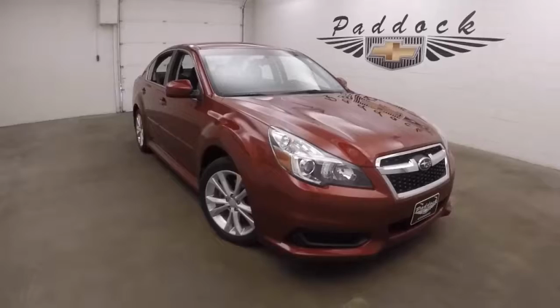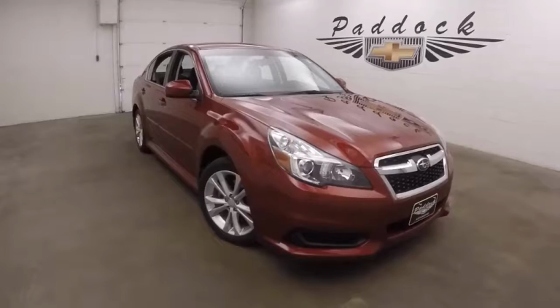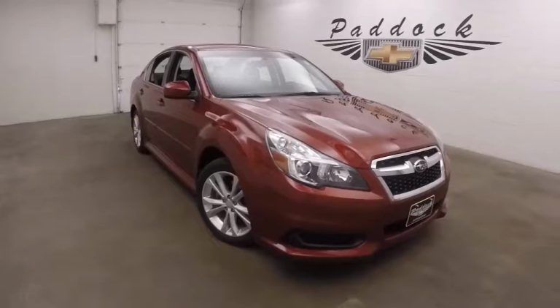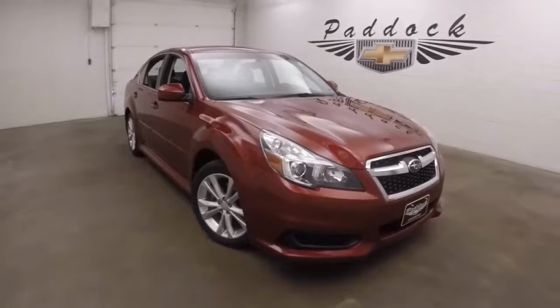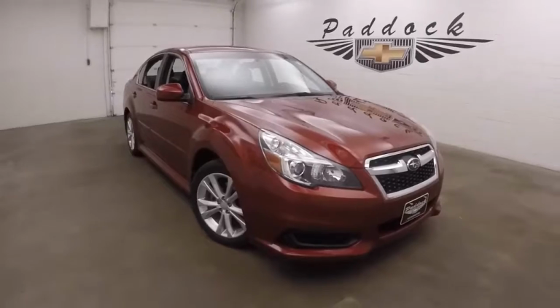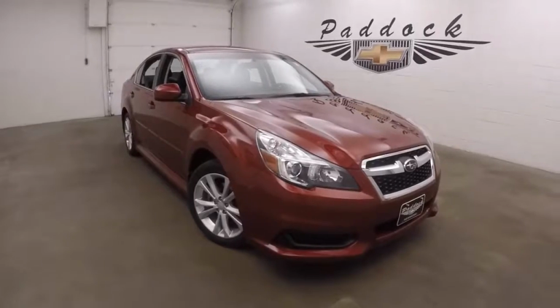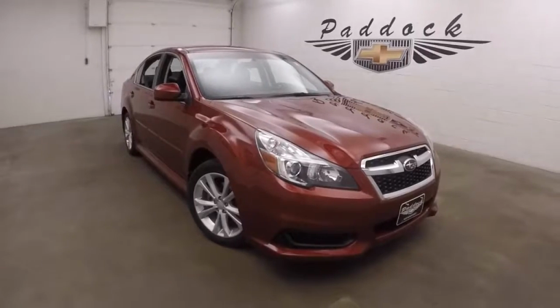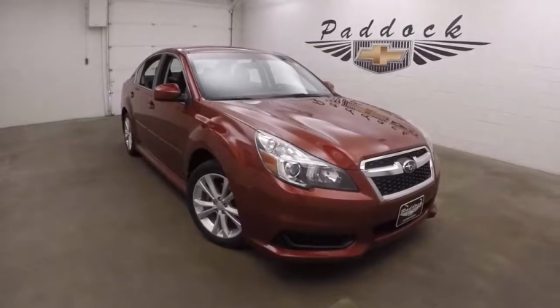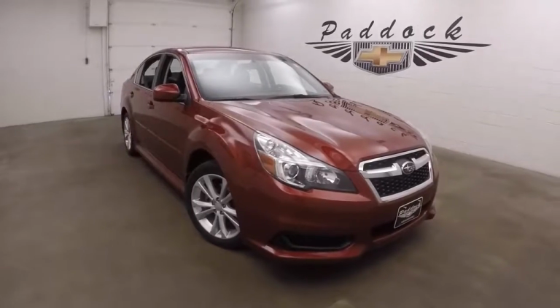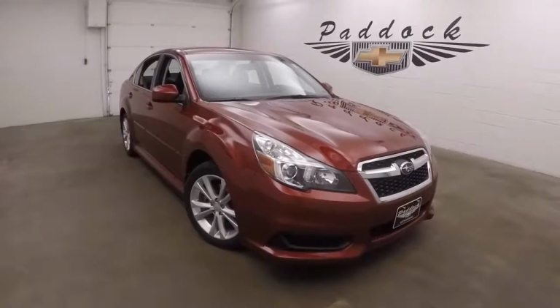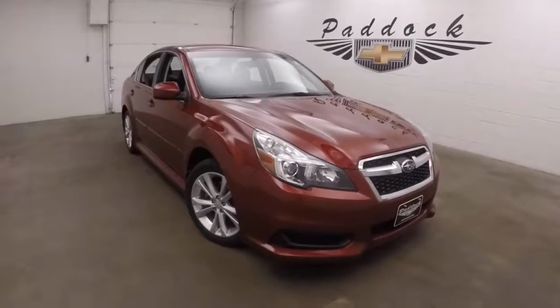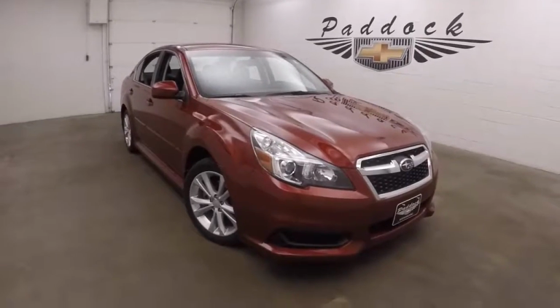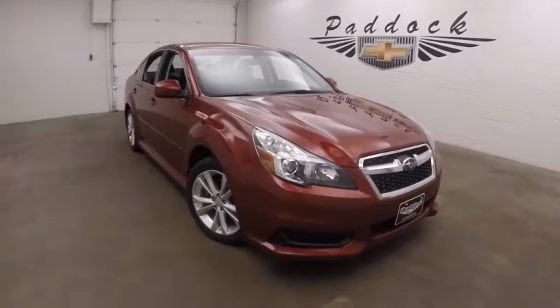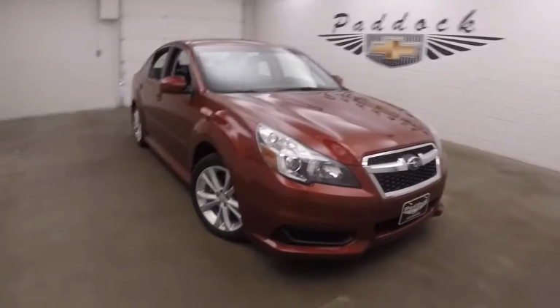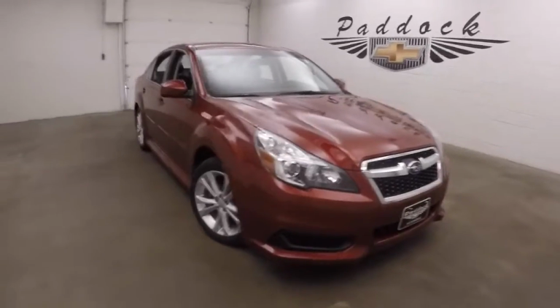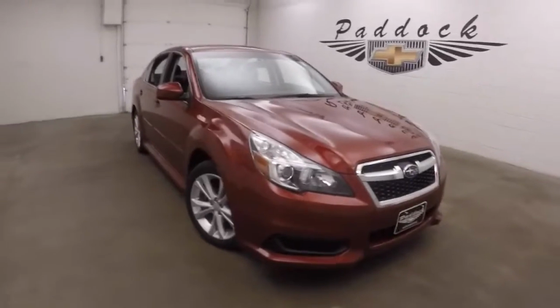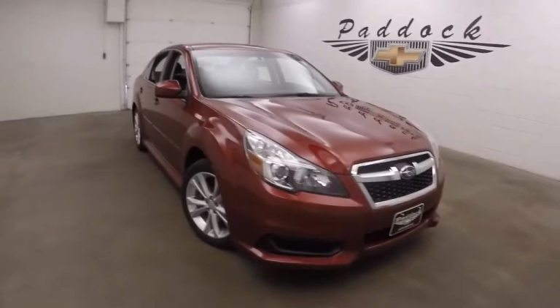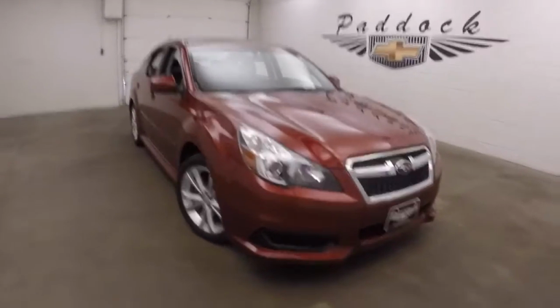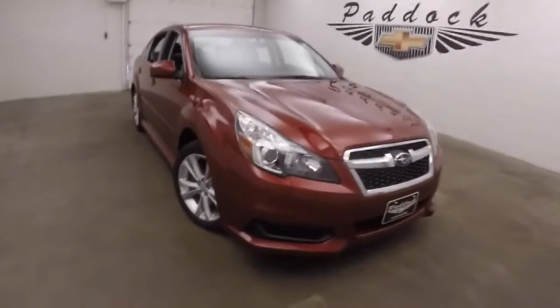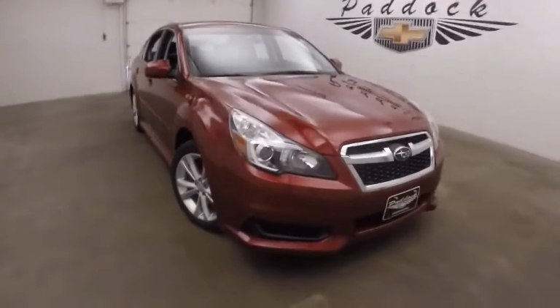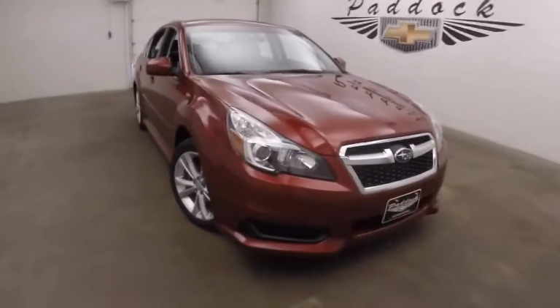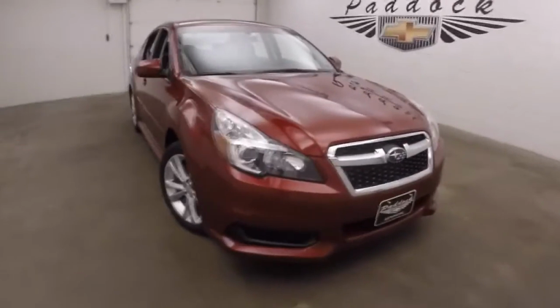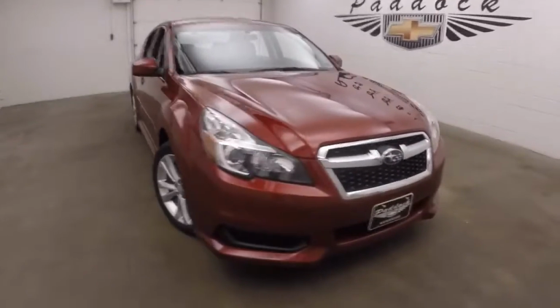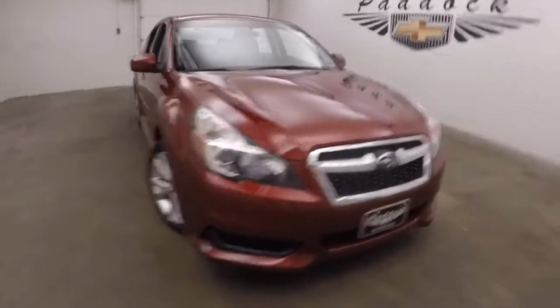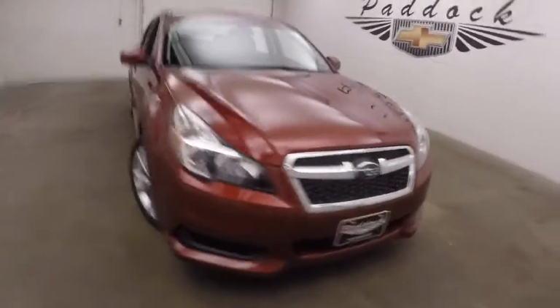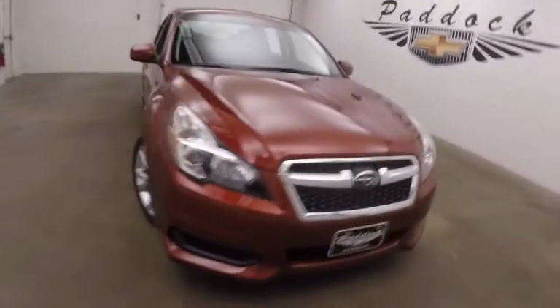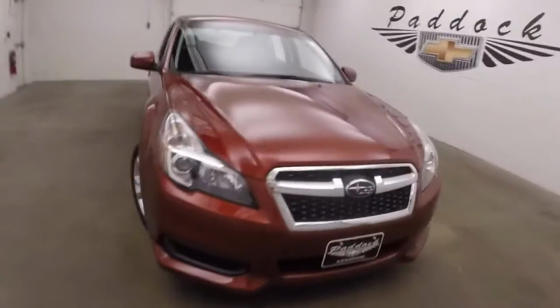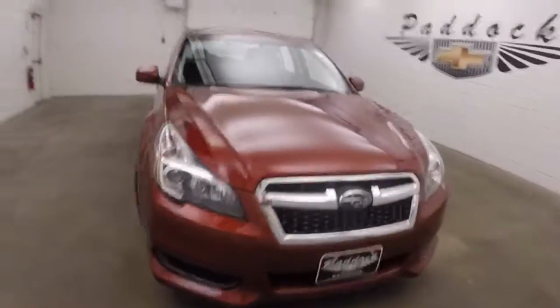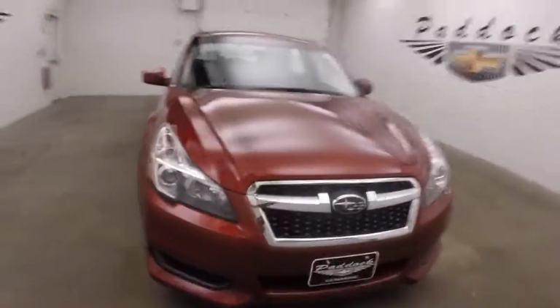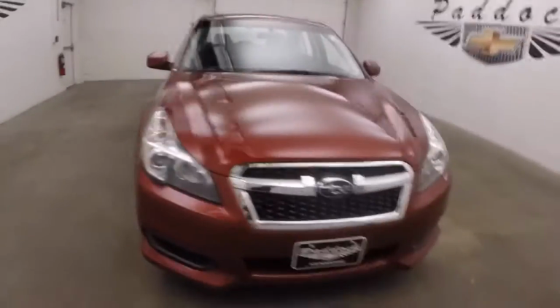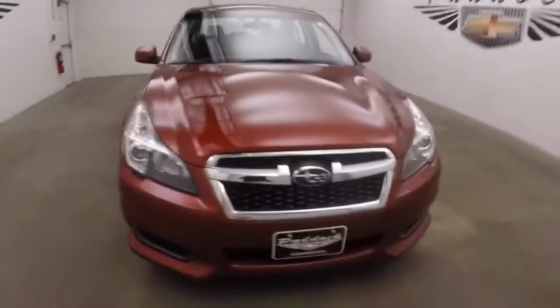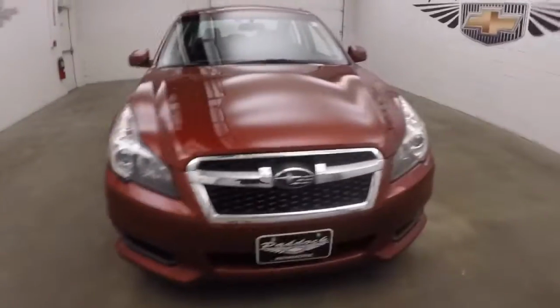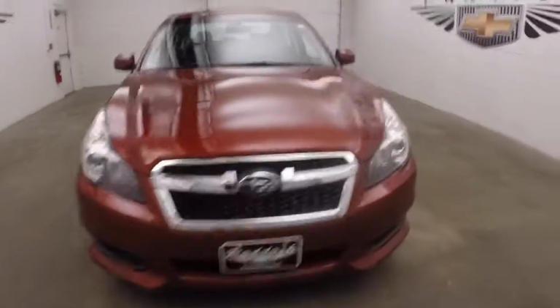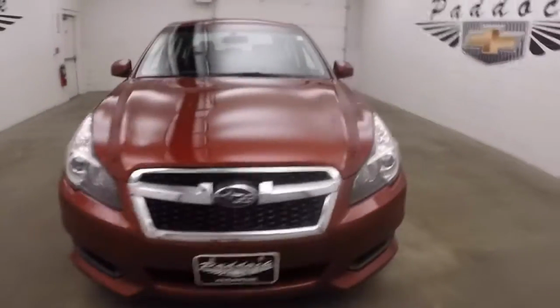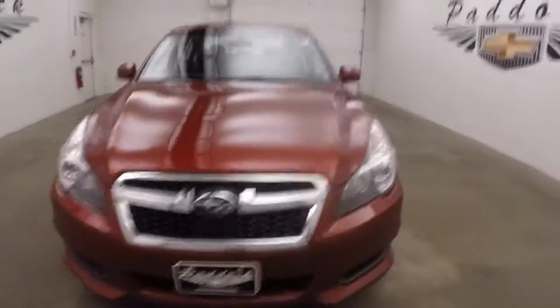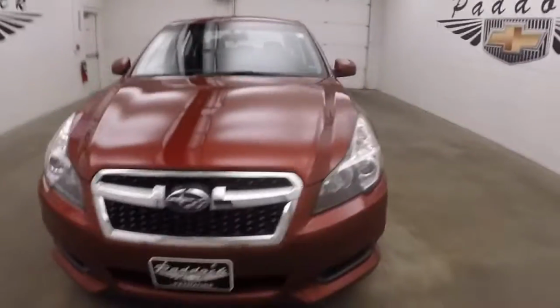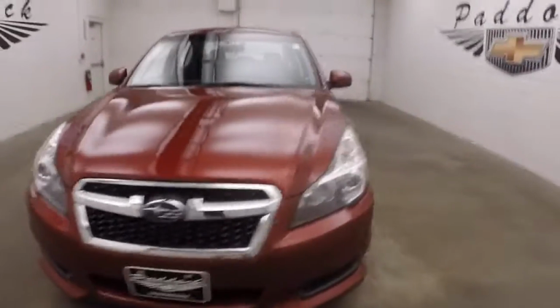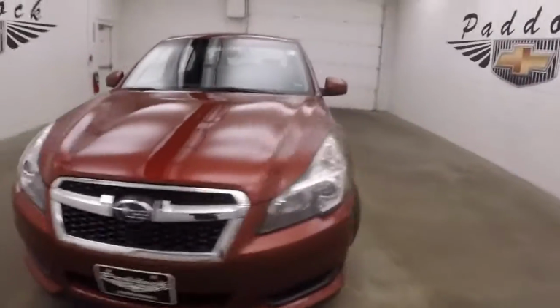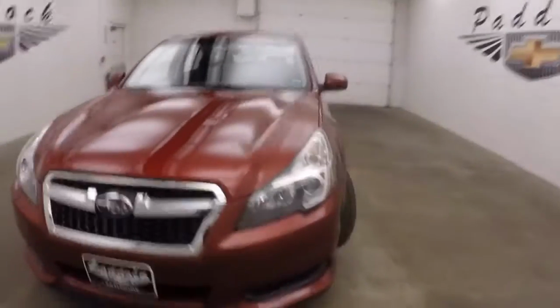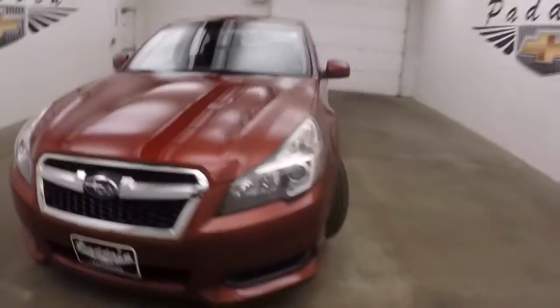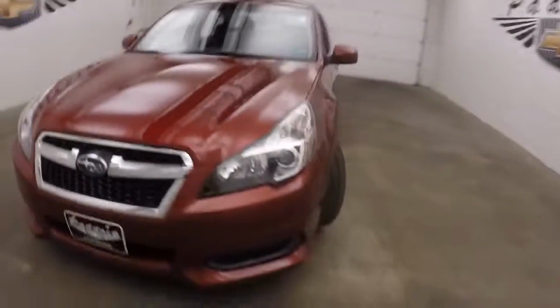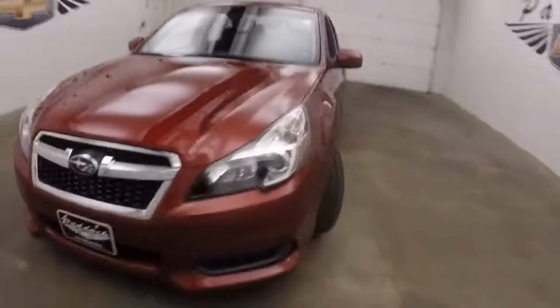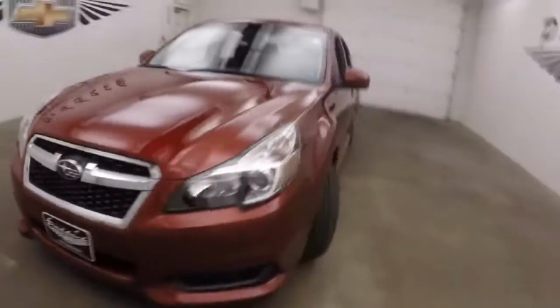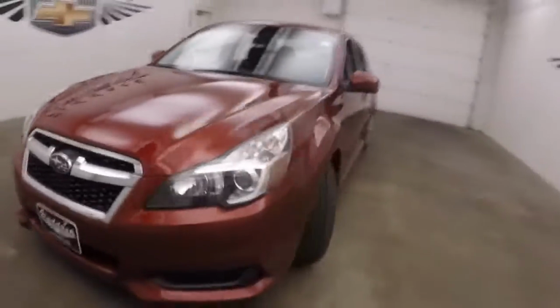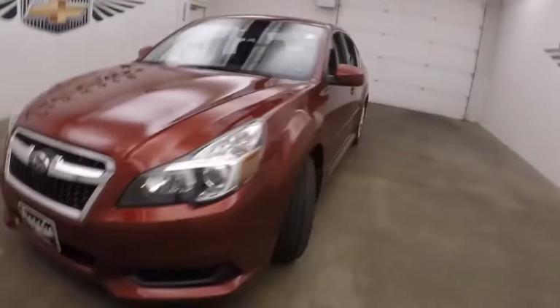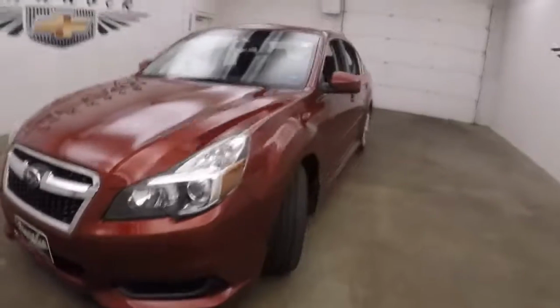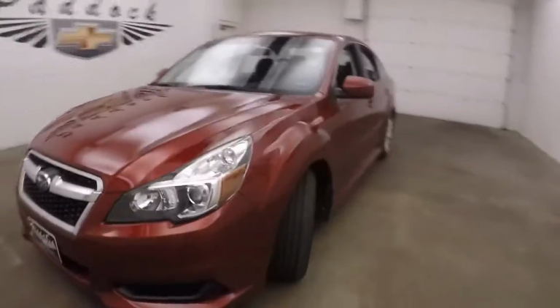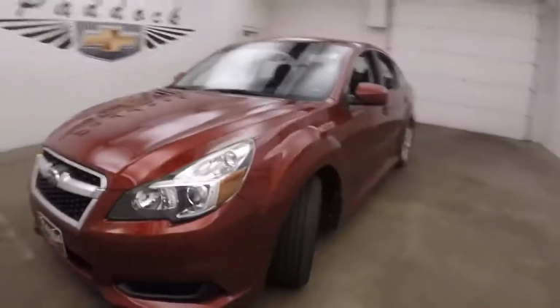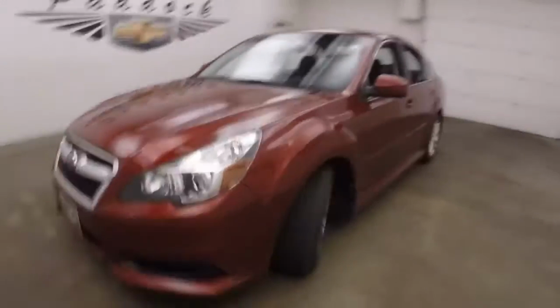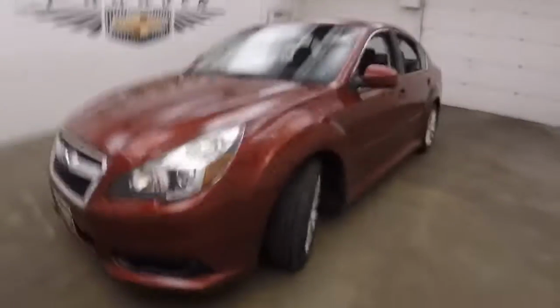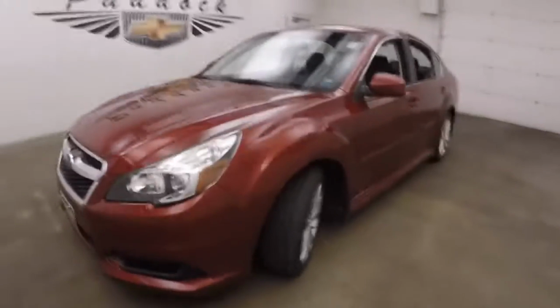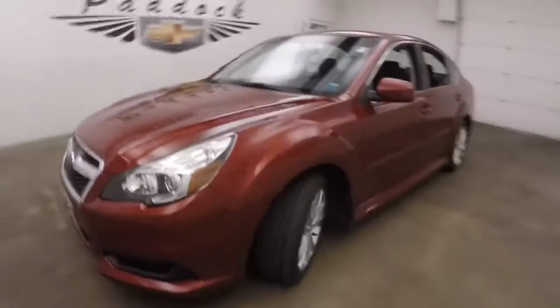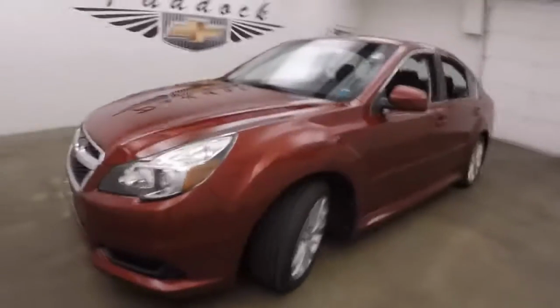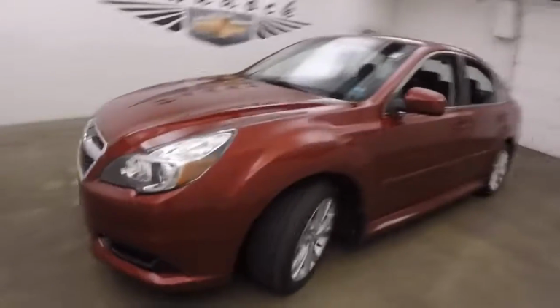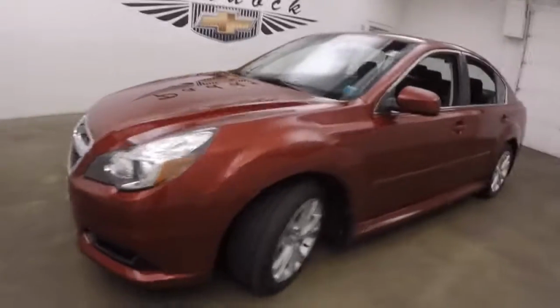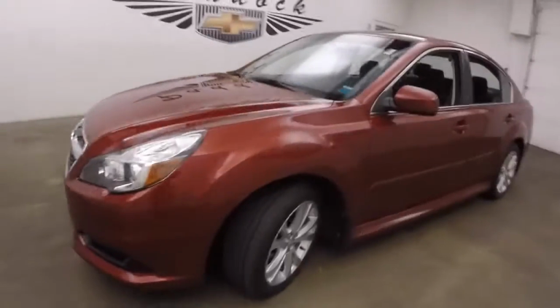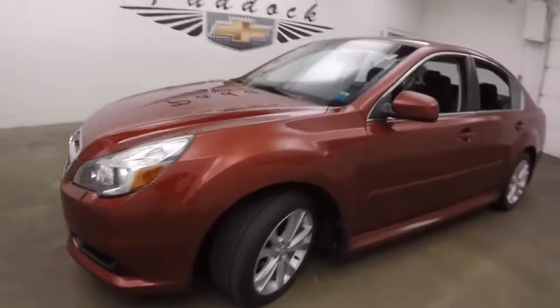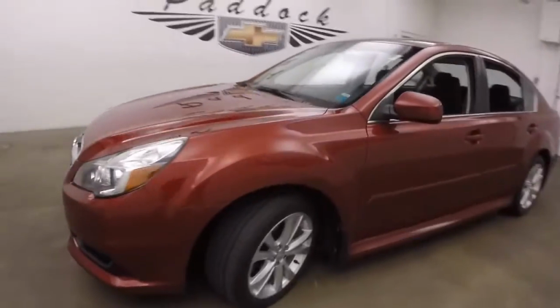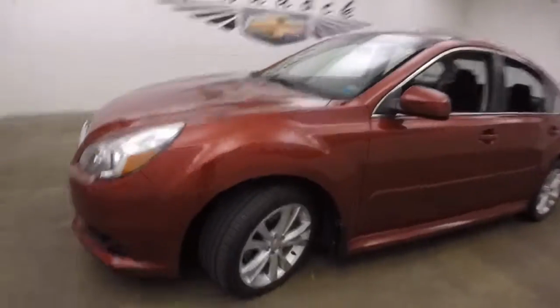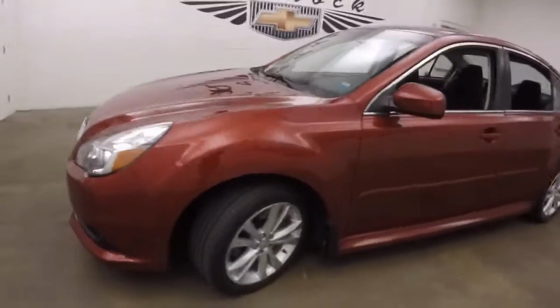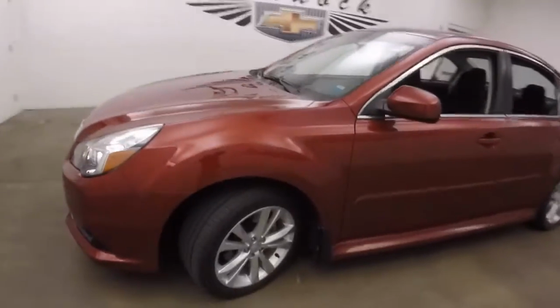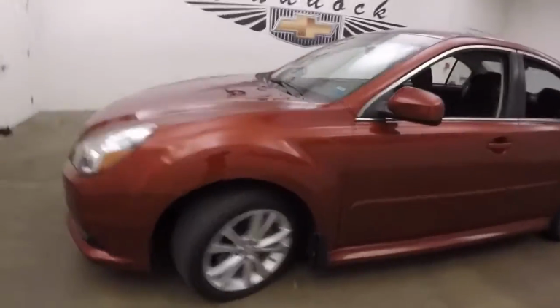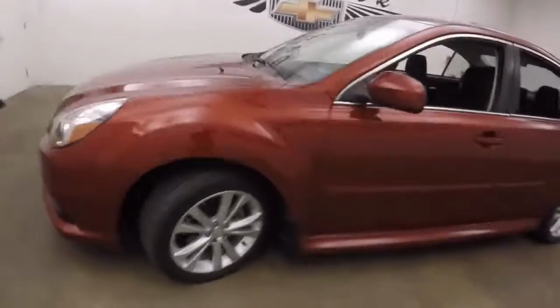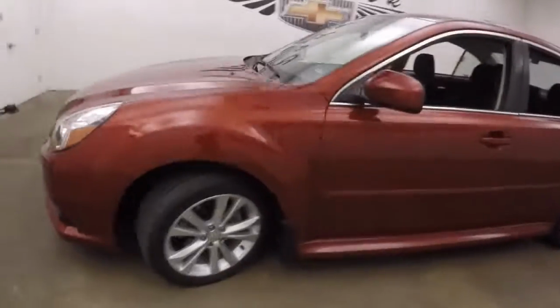It's a 2014 Subaru Legacy. Nice red color, great alloy wheels, some tires.